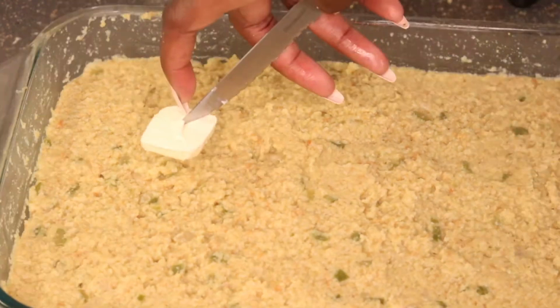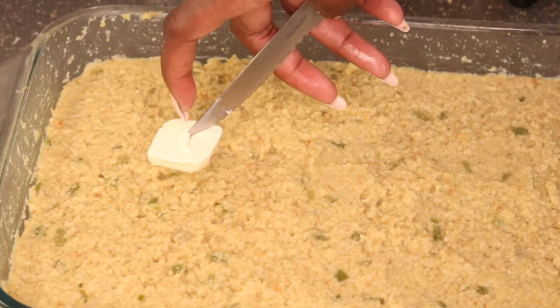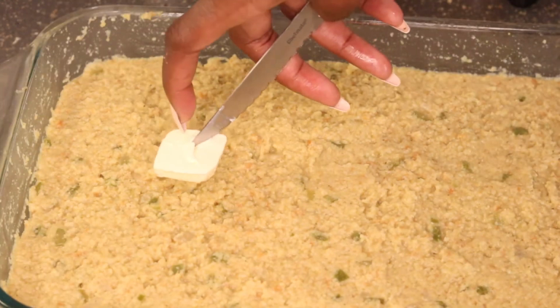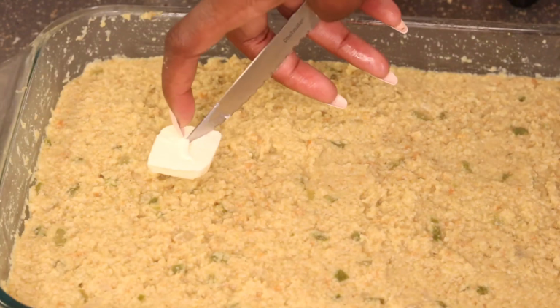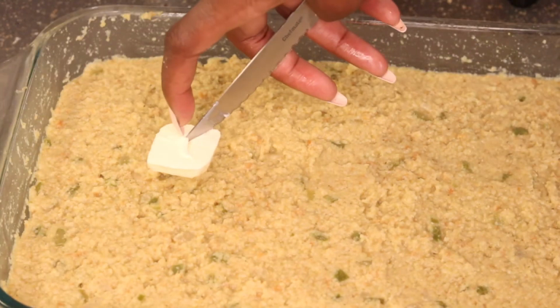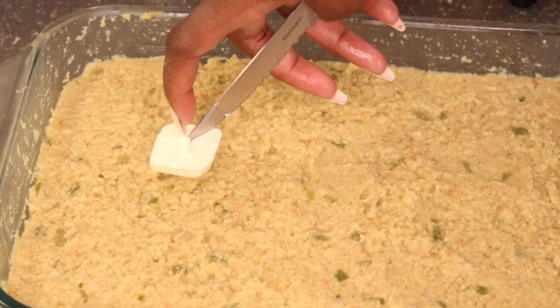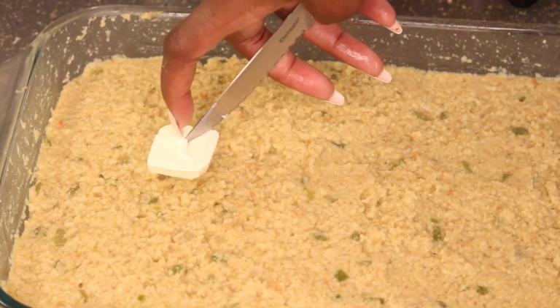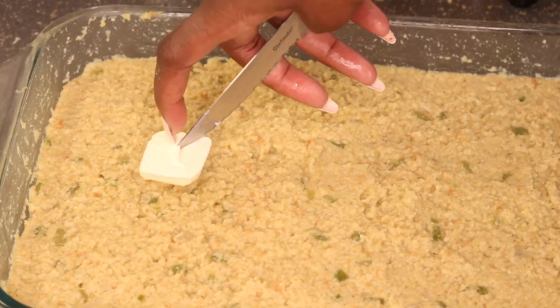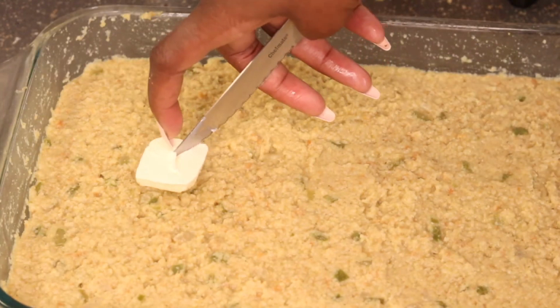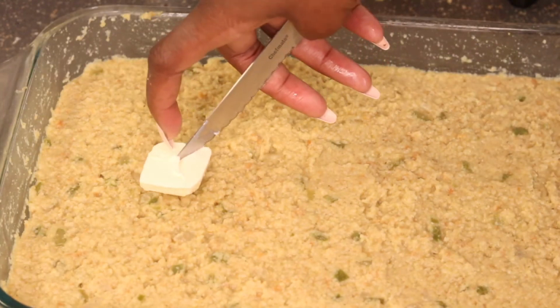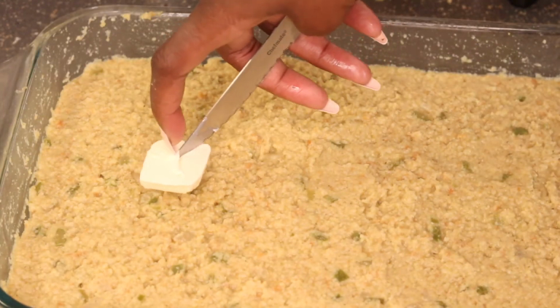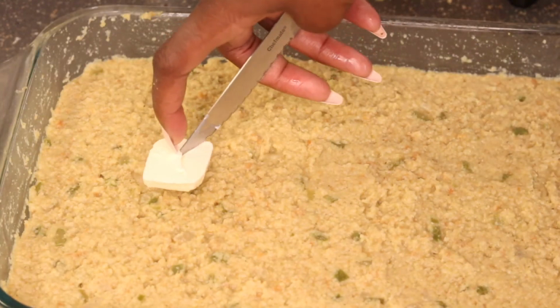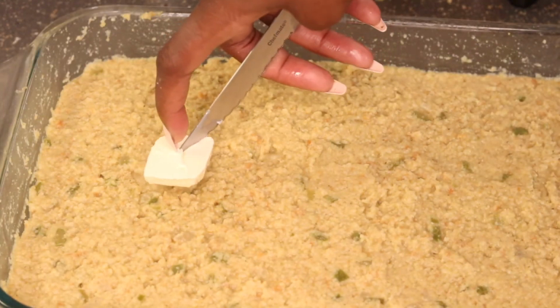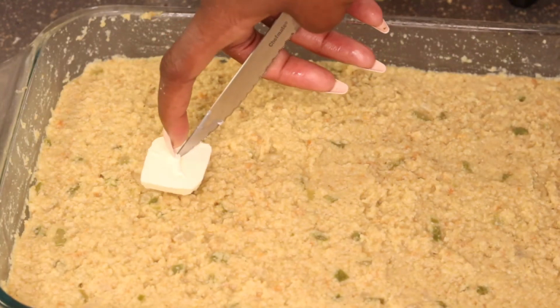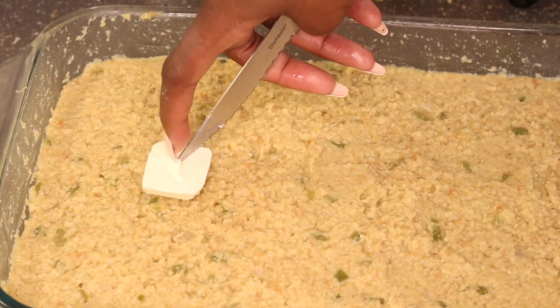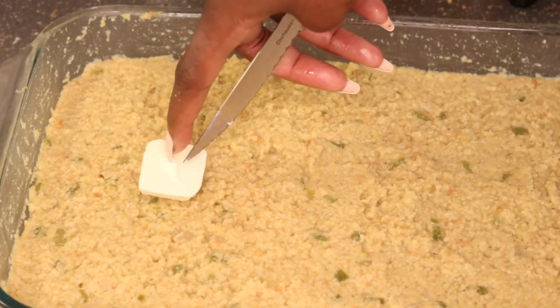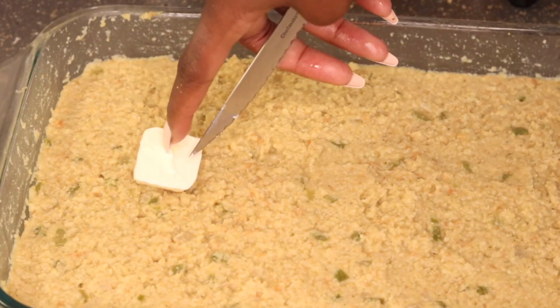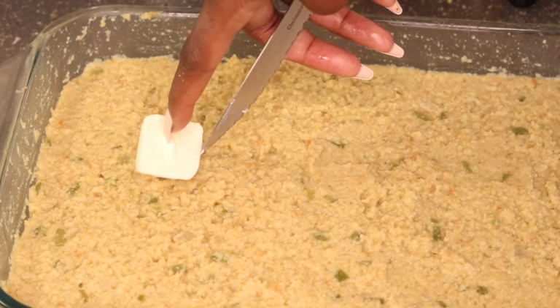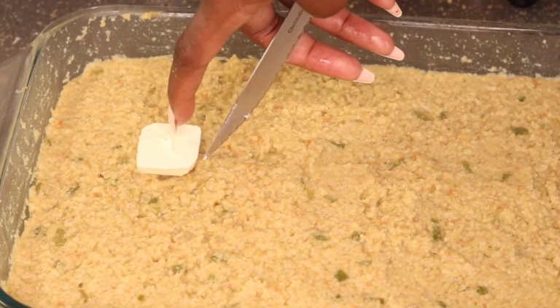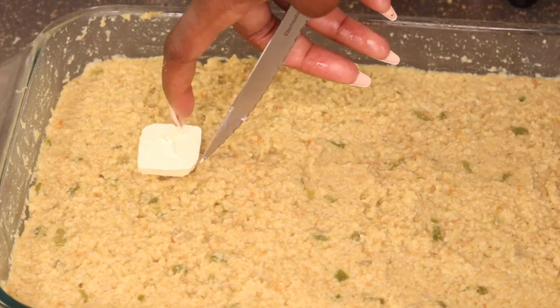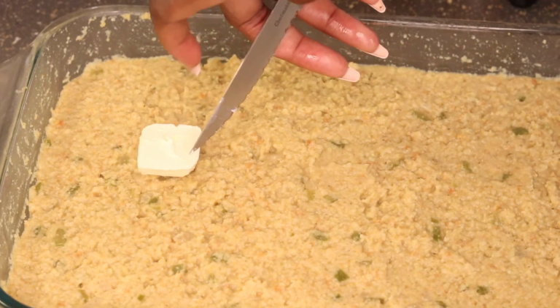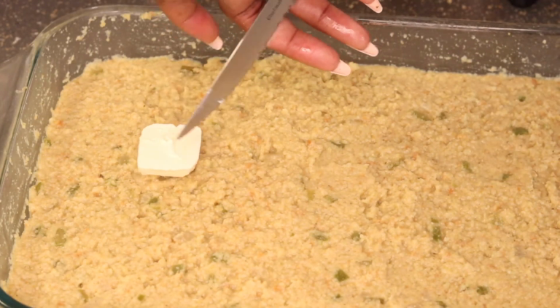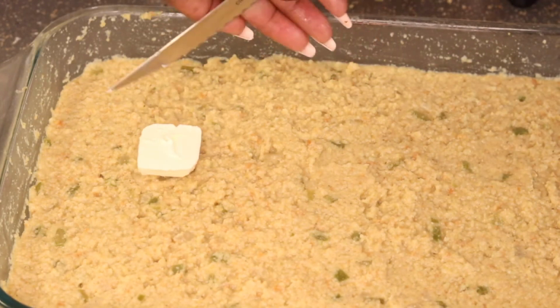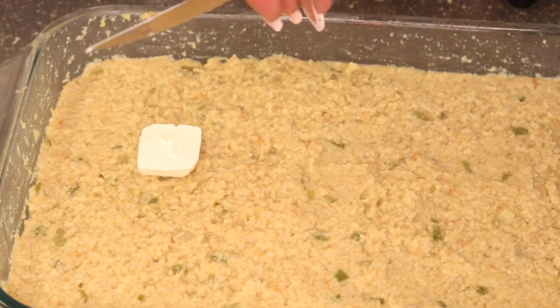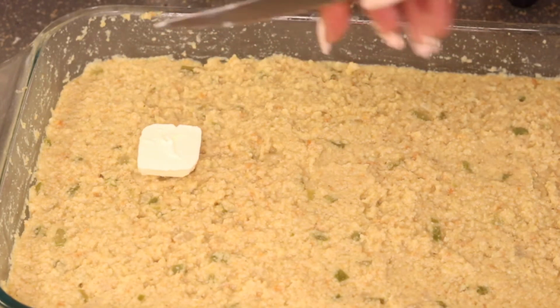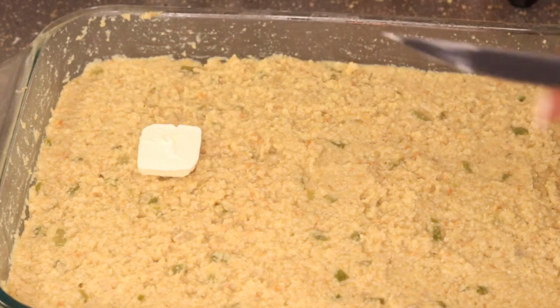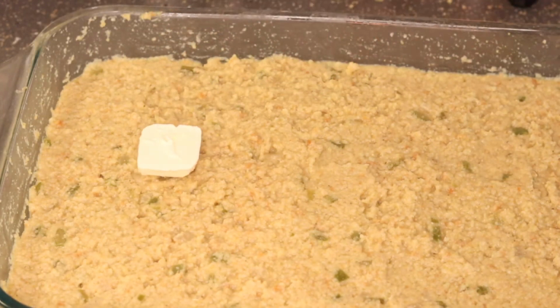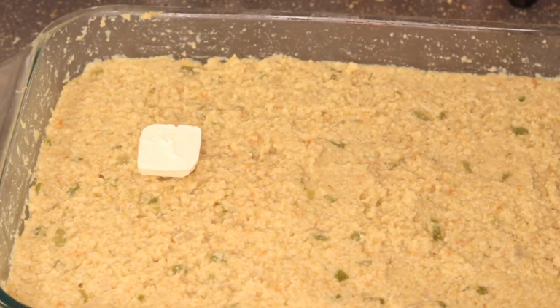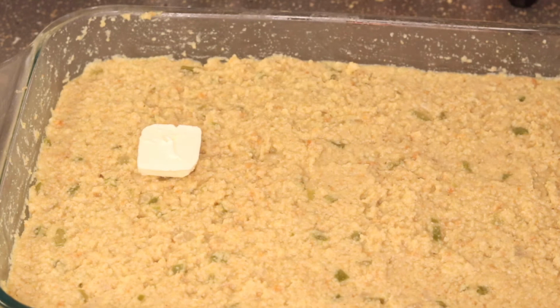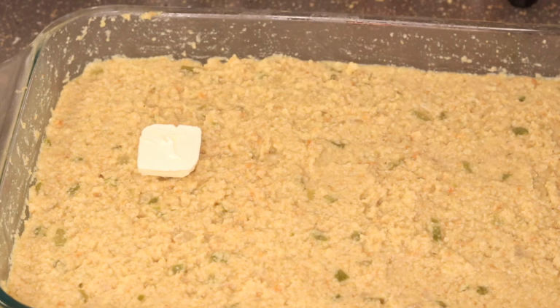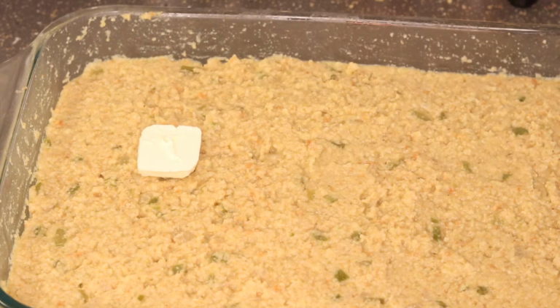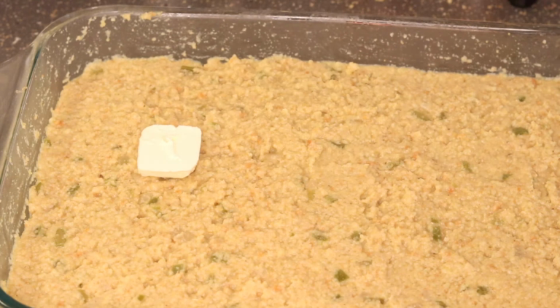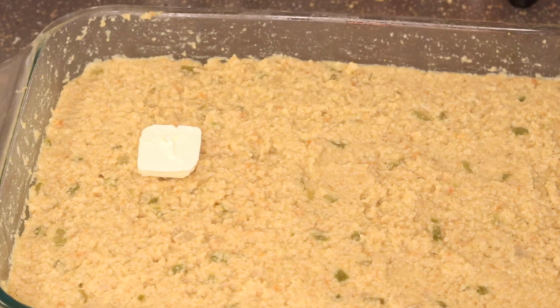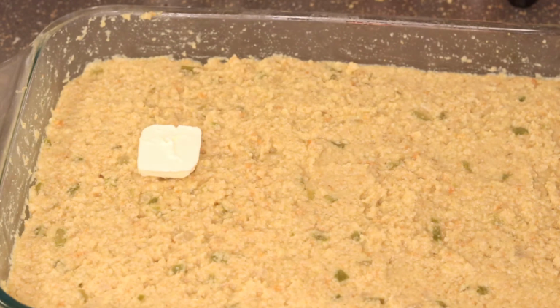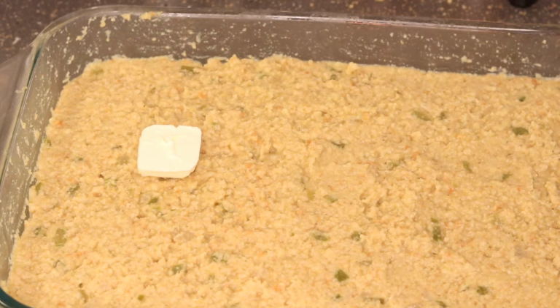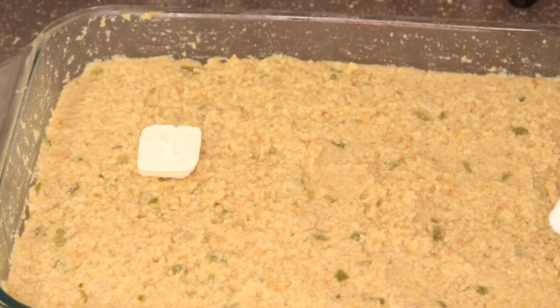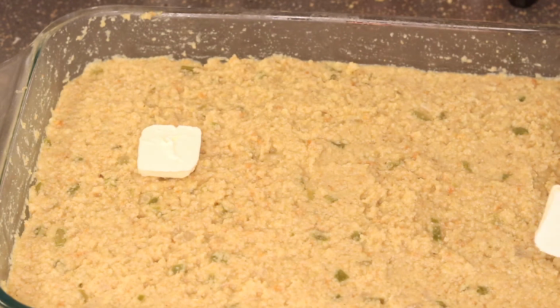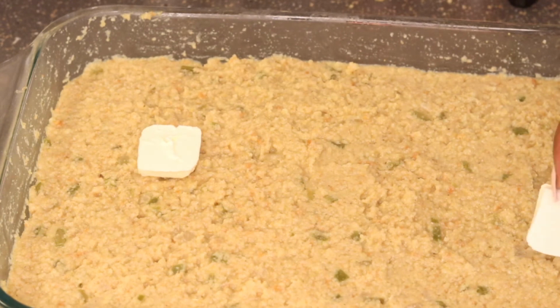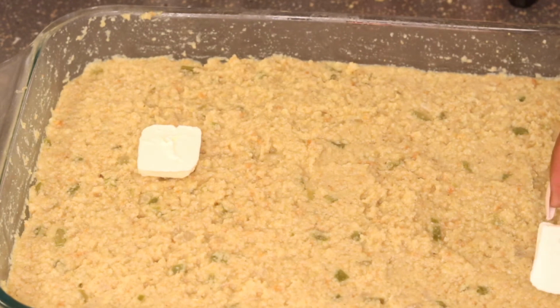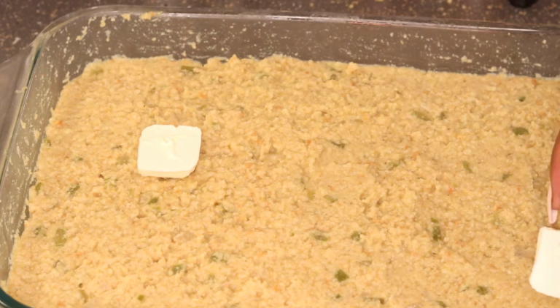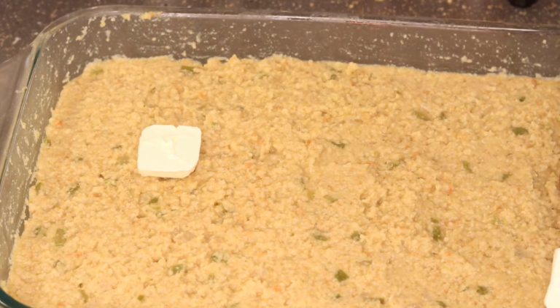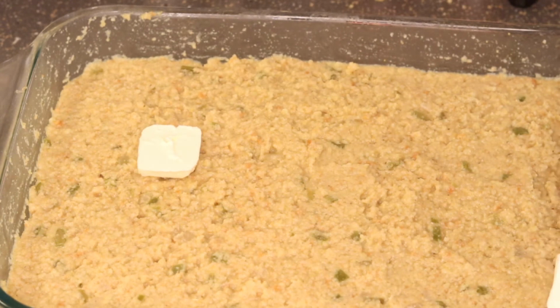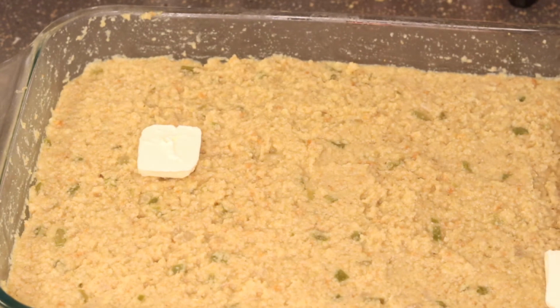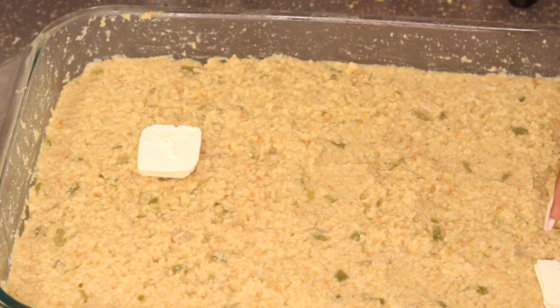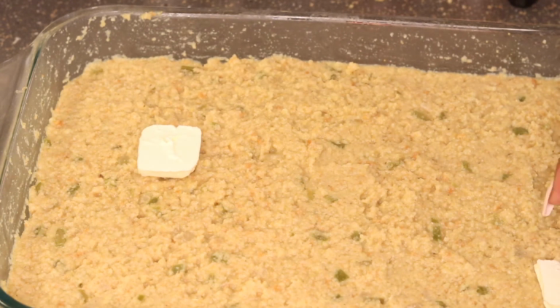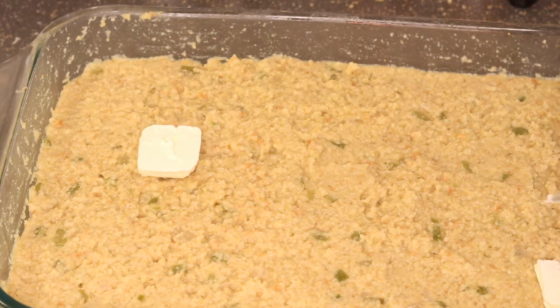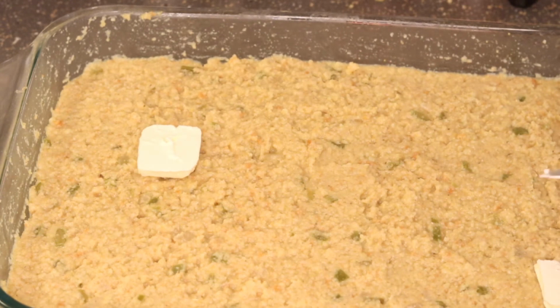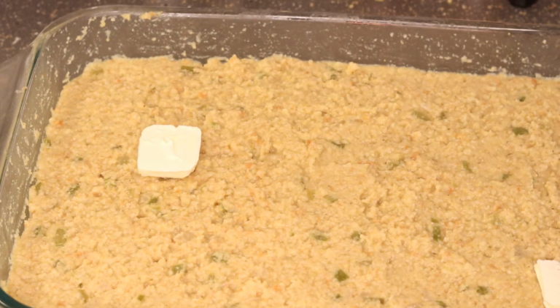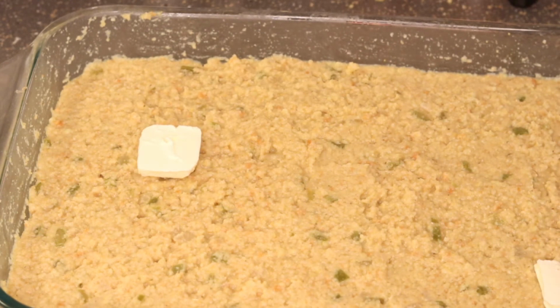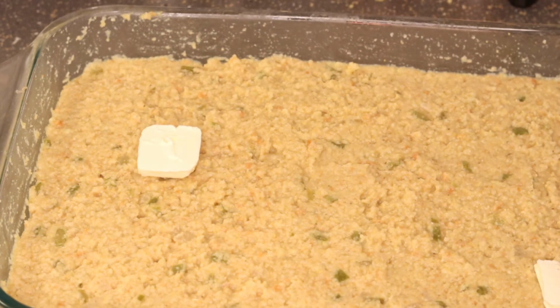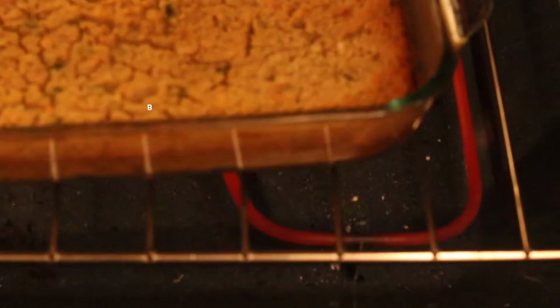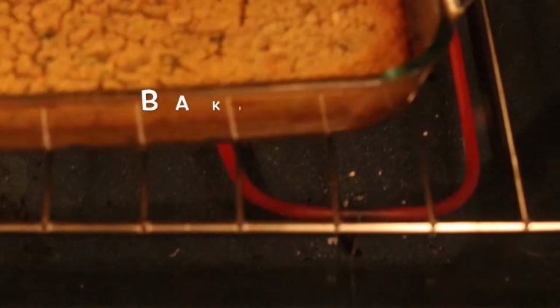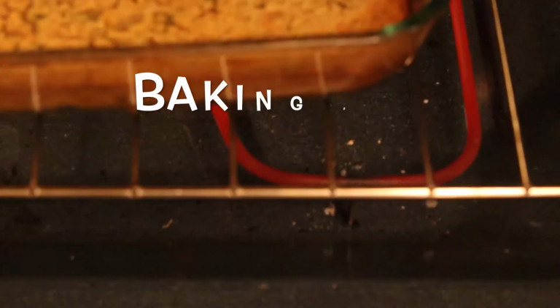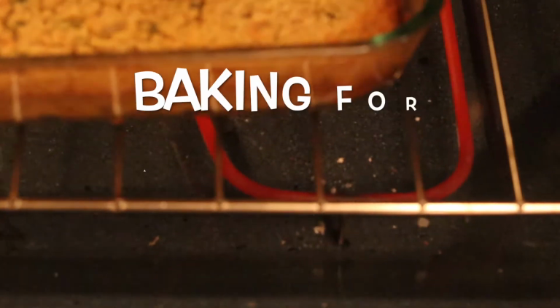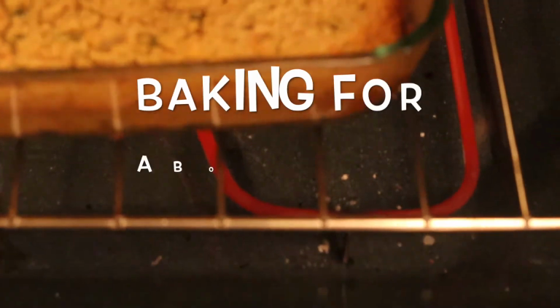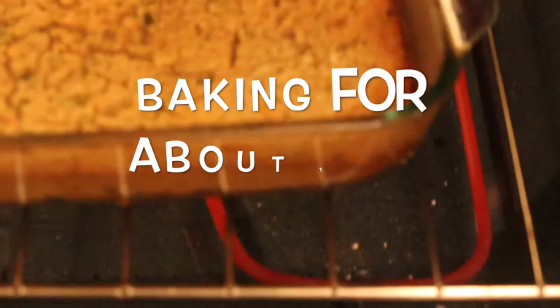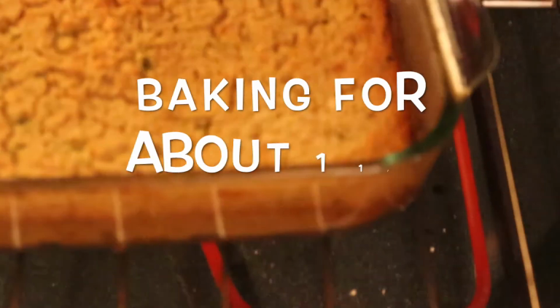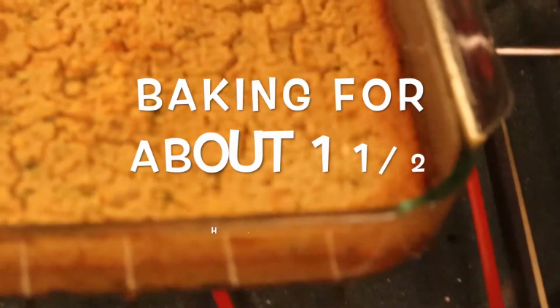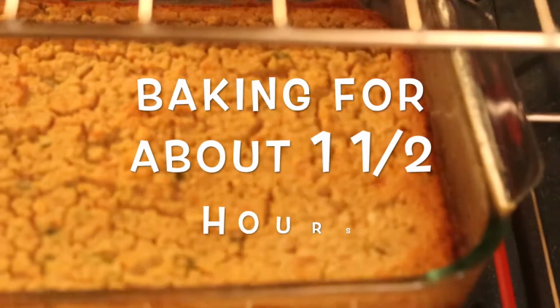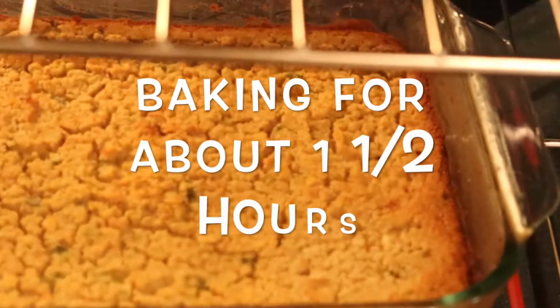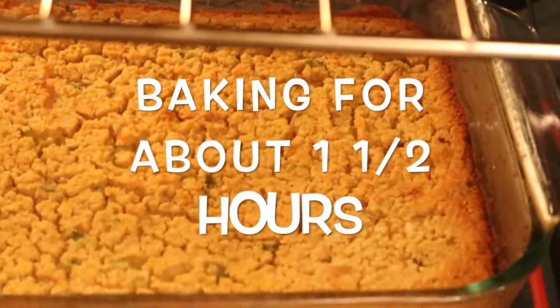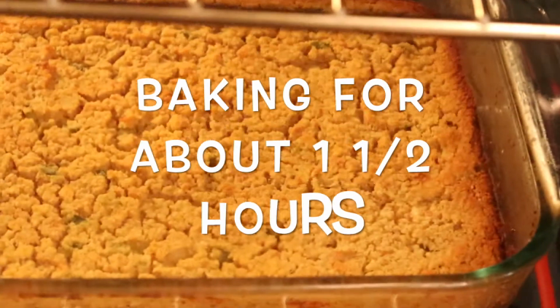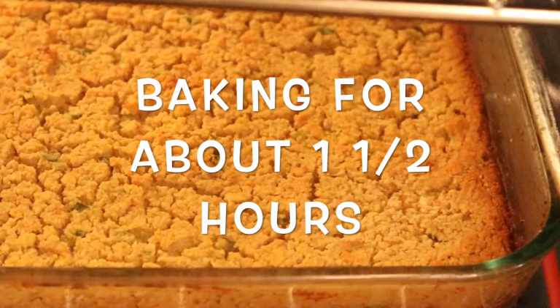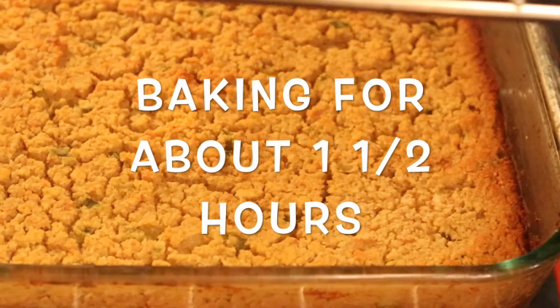And grandma's final touches - two slices of butter - and in the oven it goes.